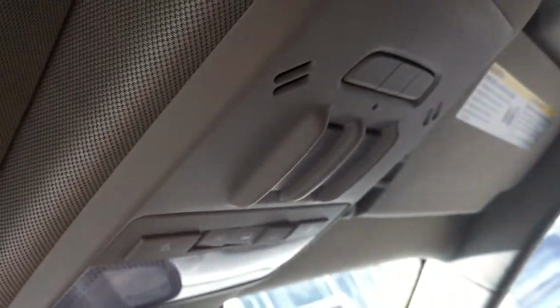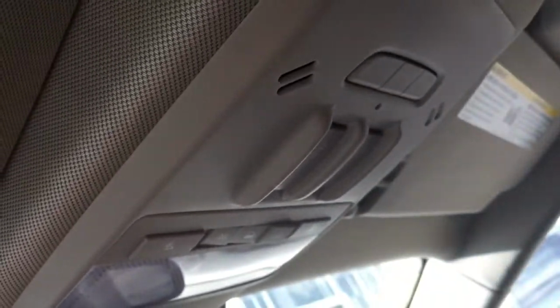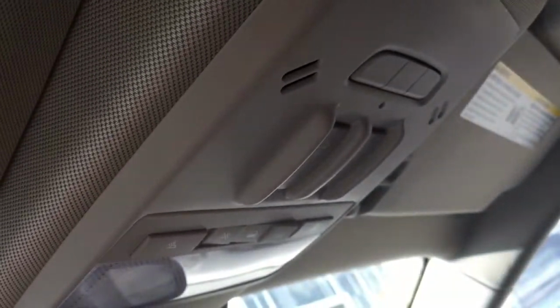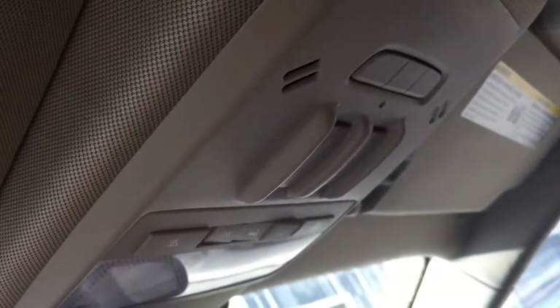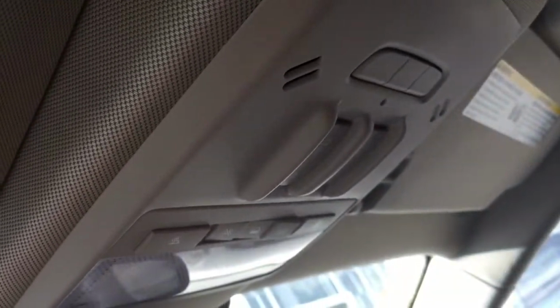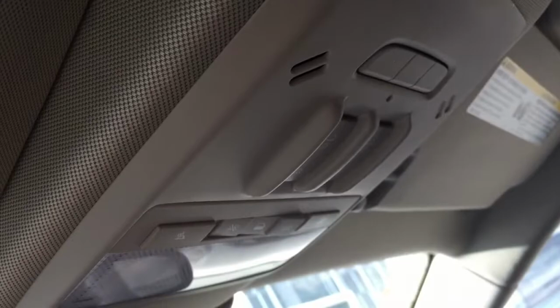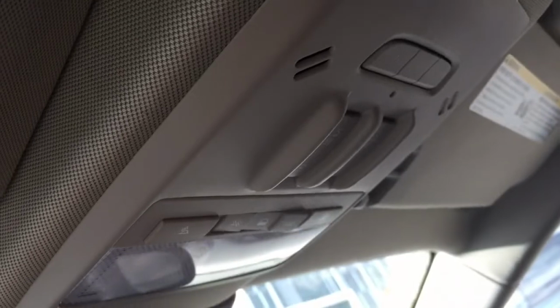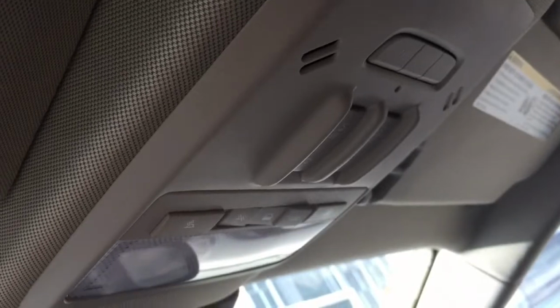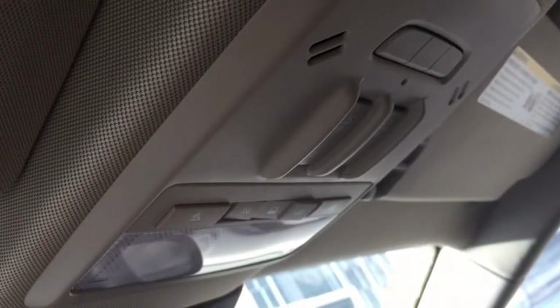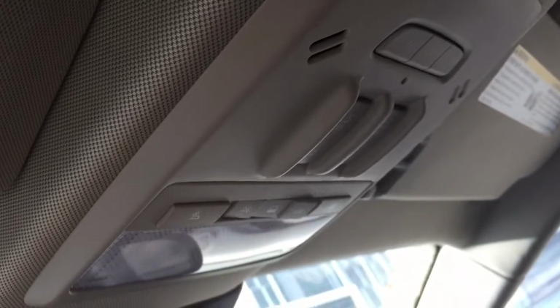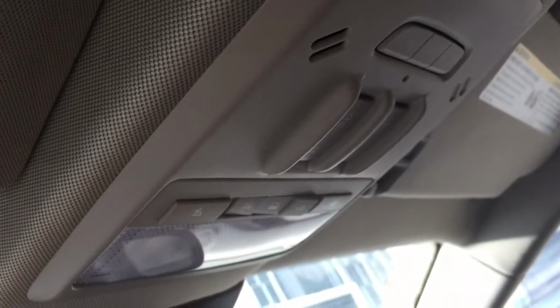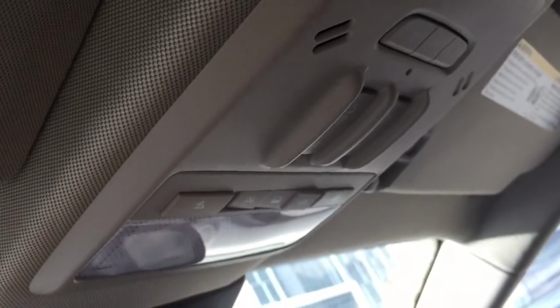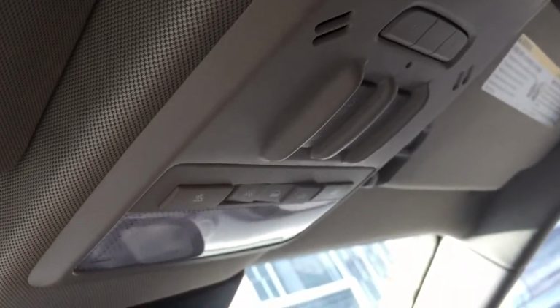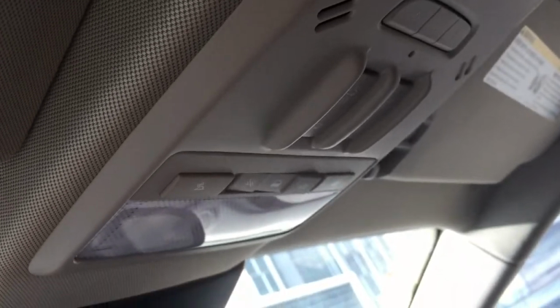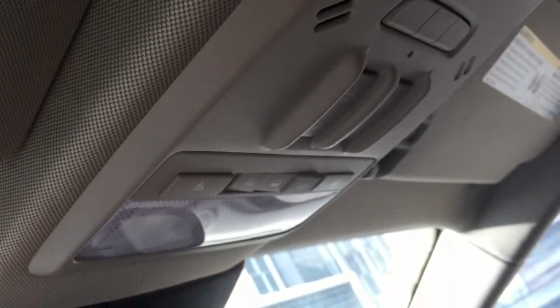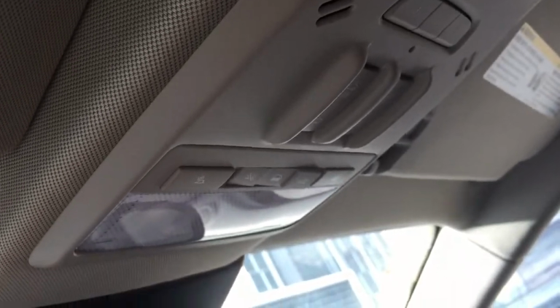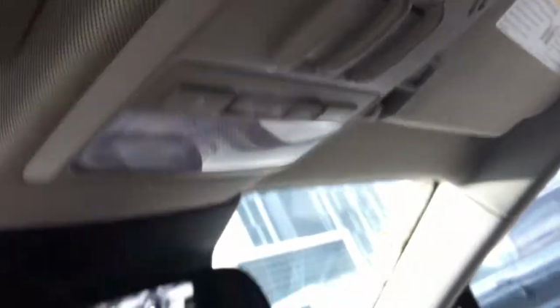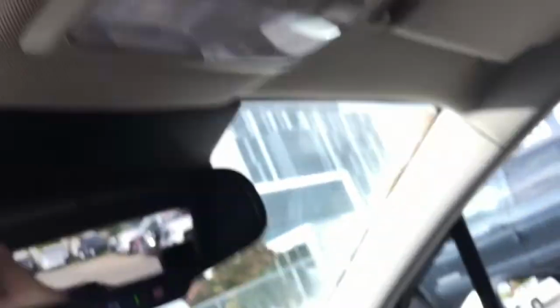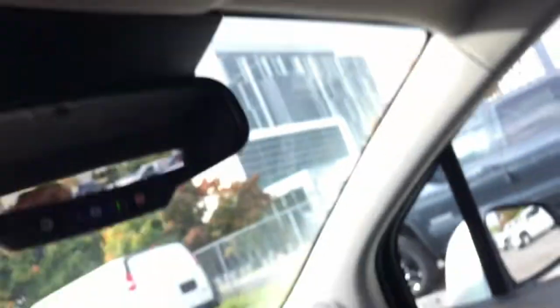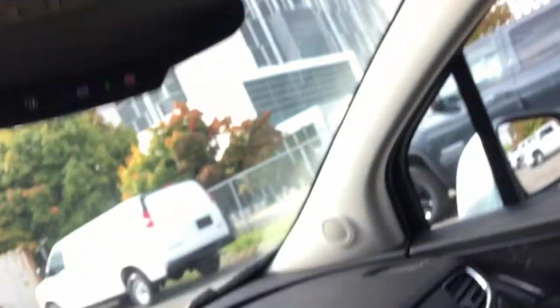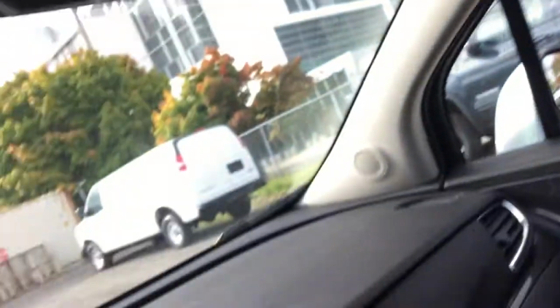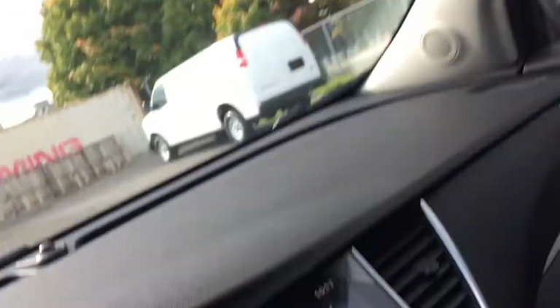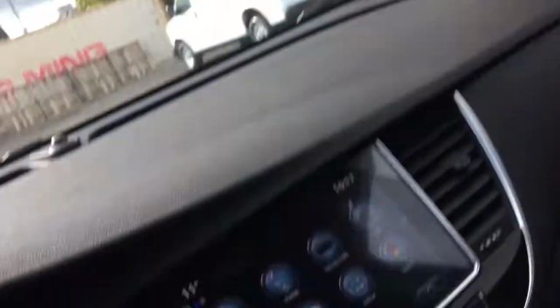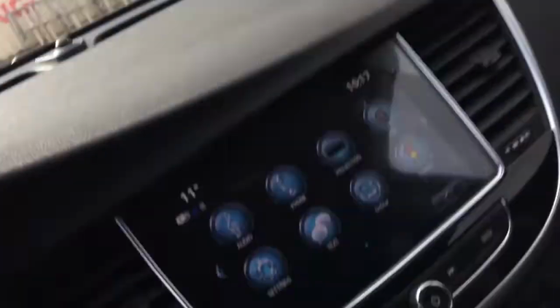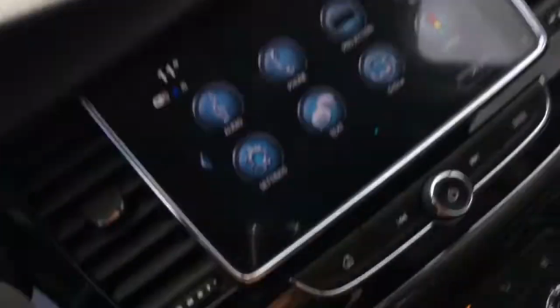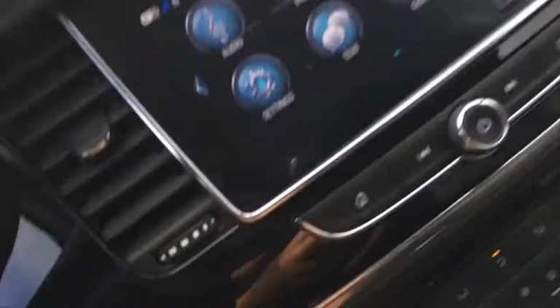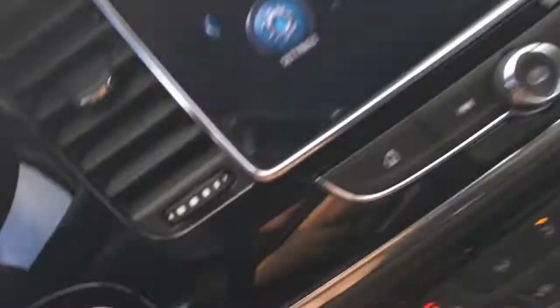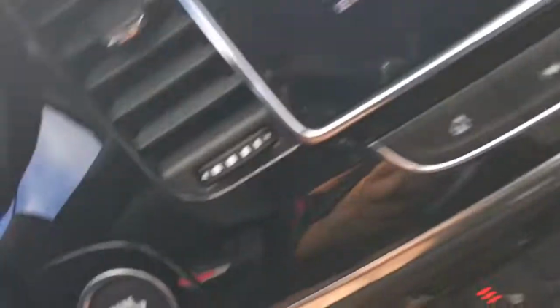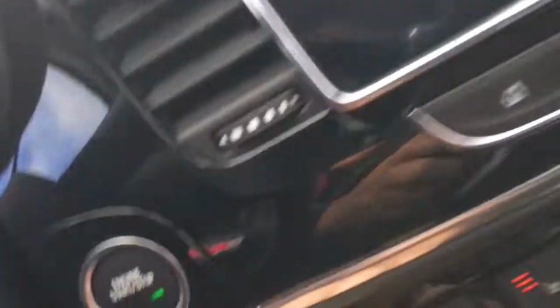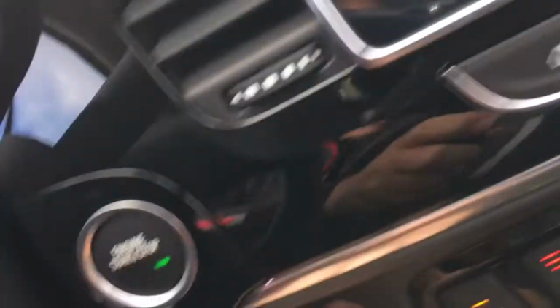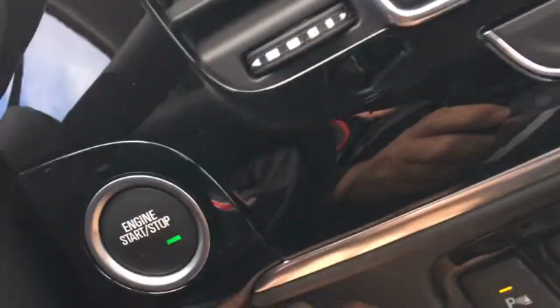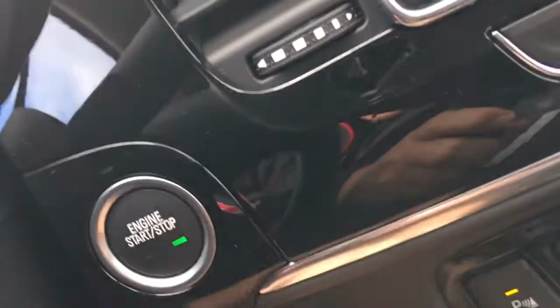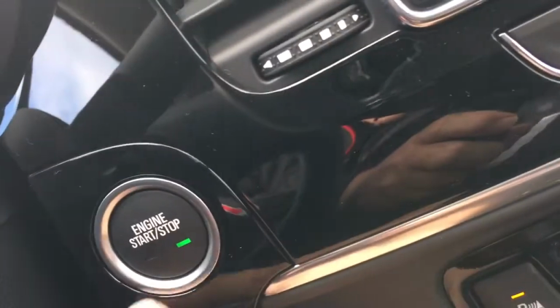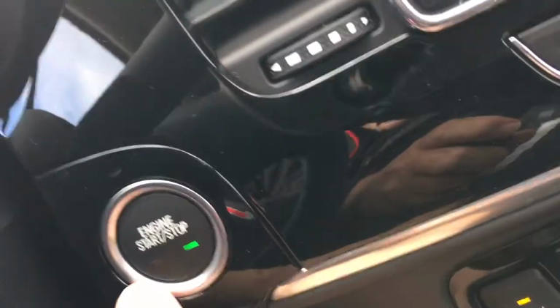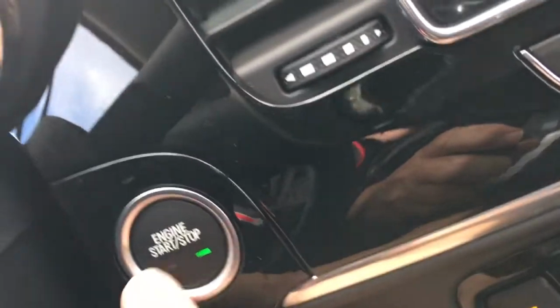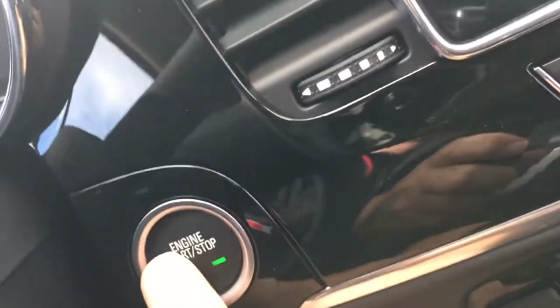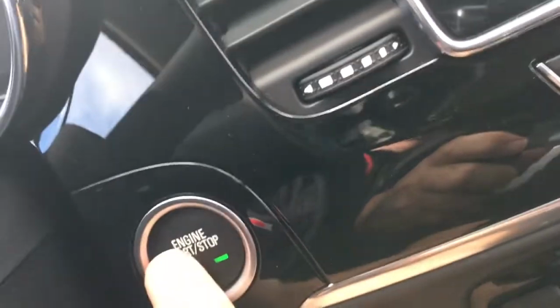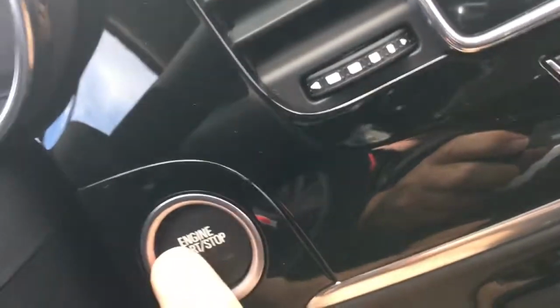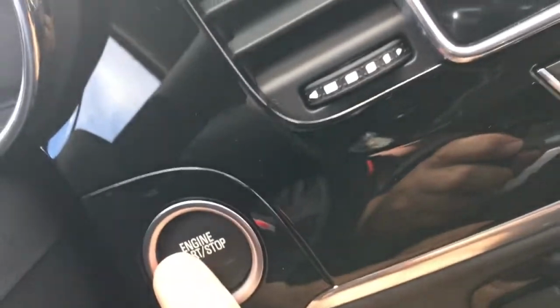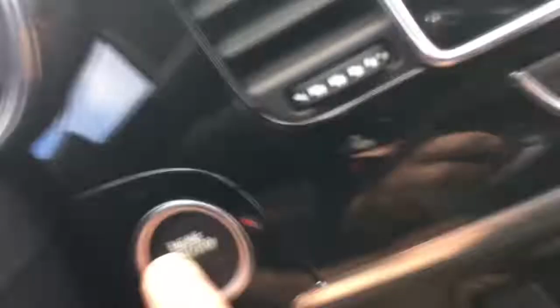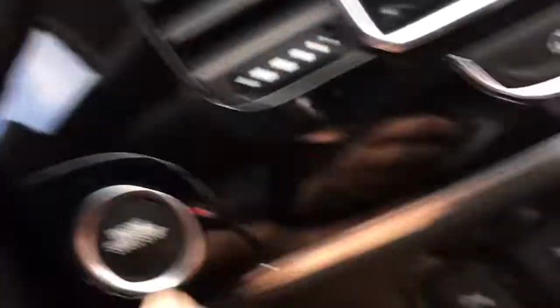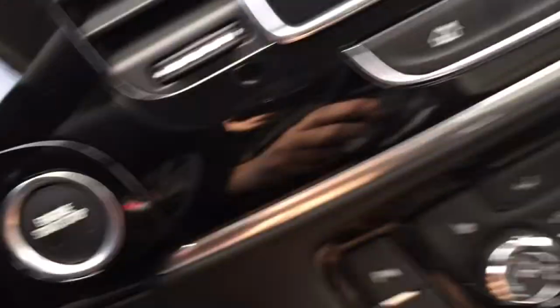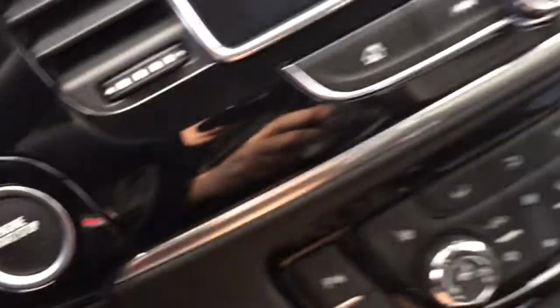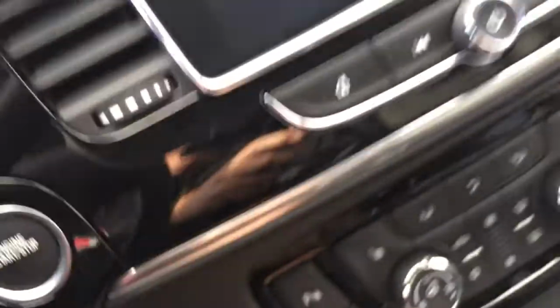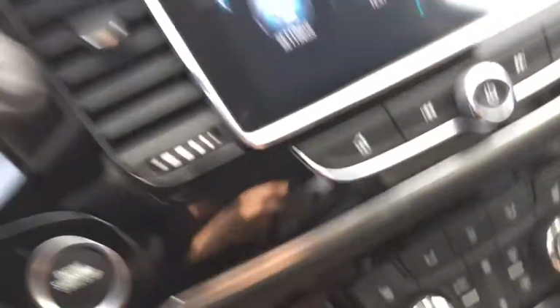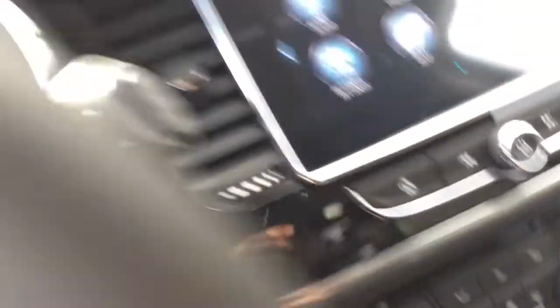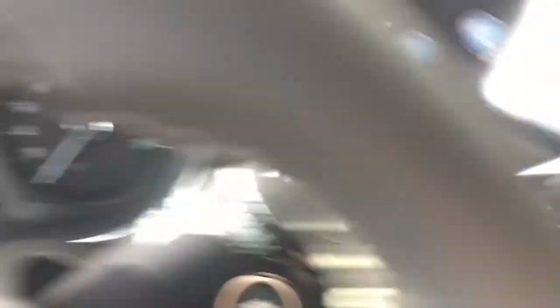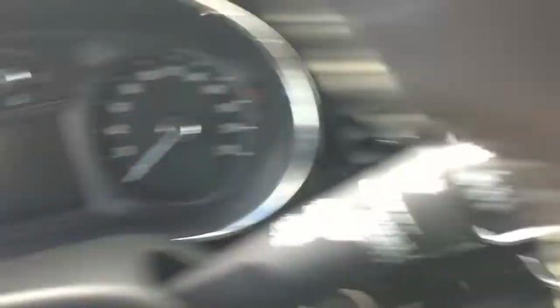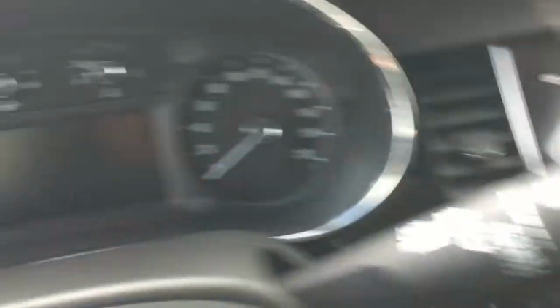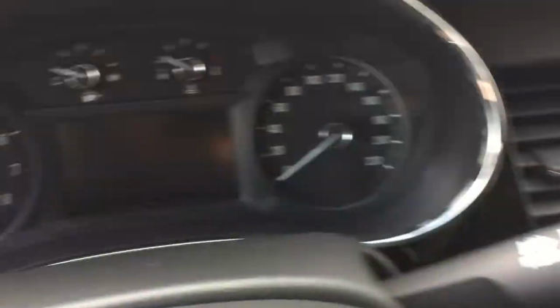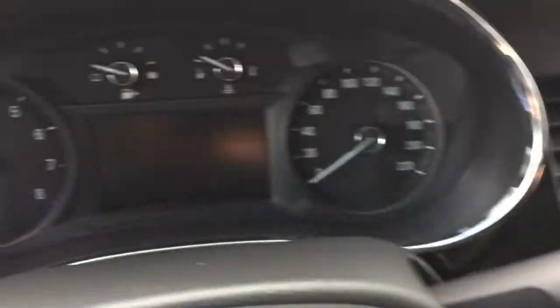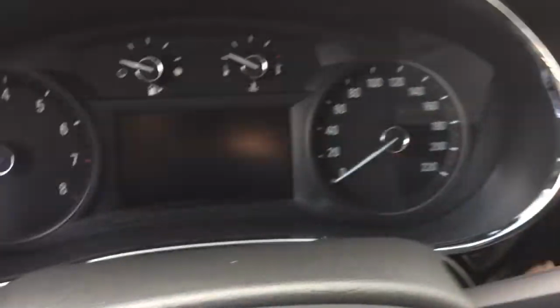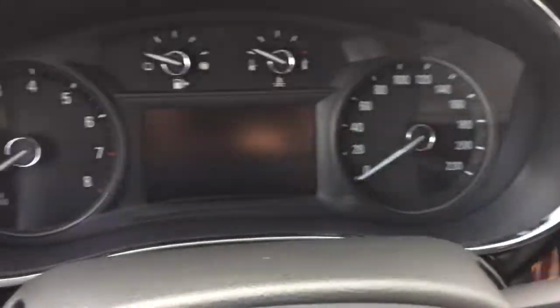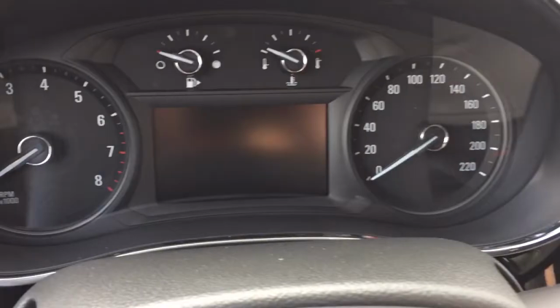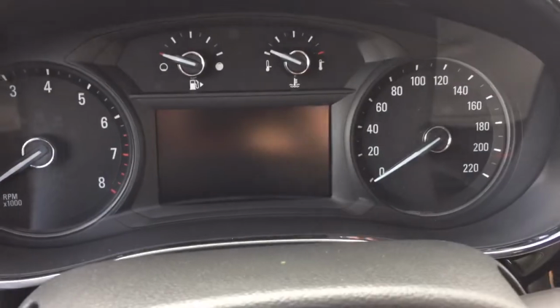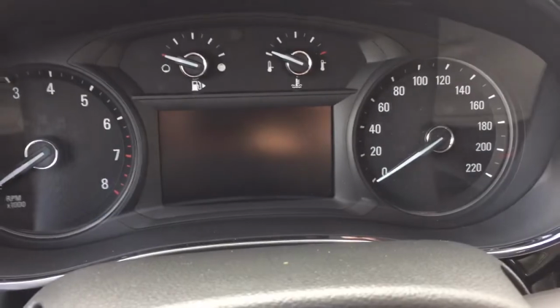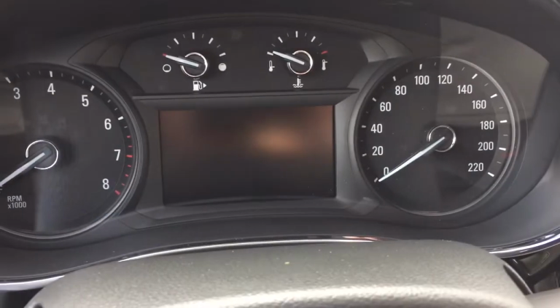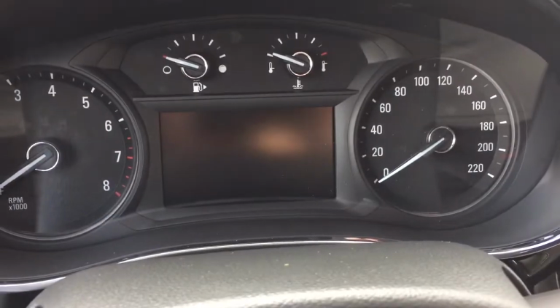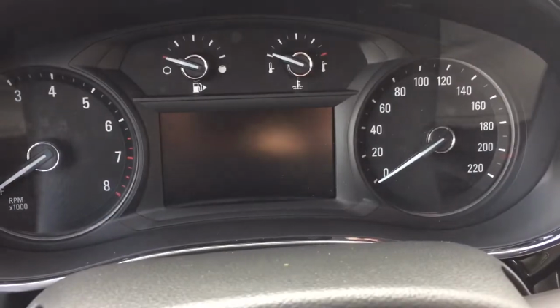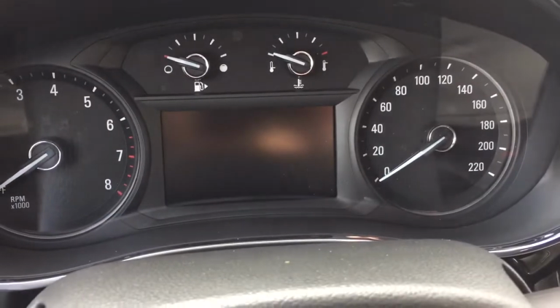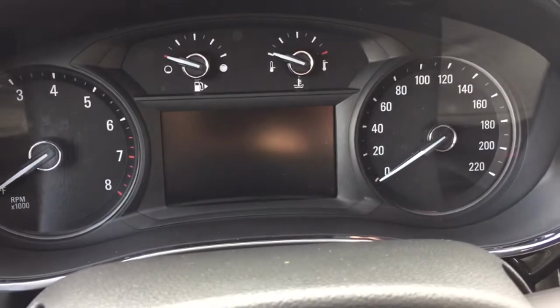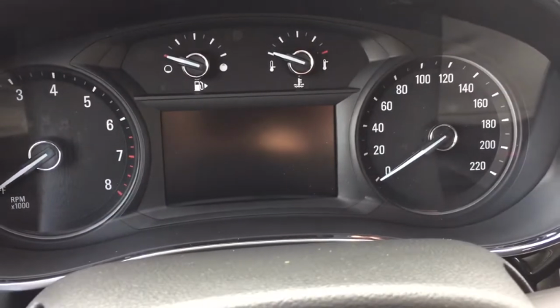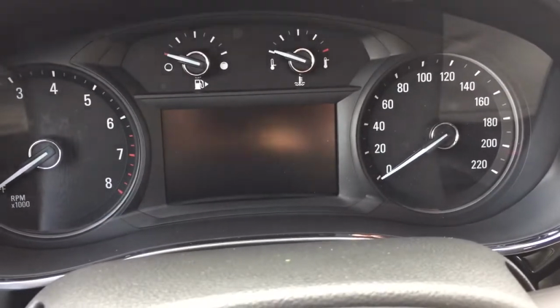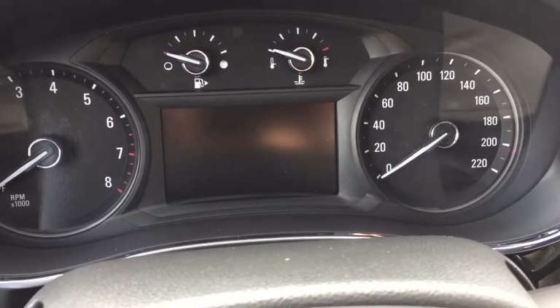As mentioned, it's a push start ignition. To turn the engine off, foot on the brake, press this button here and the engine will shut down.